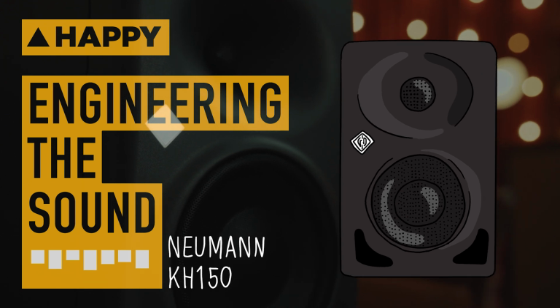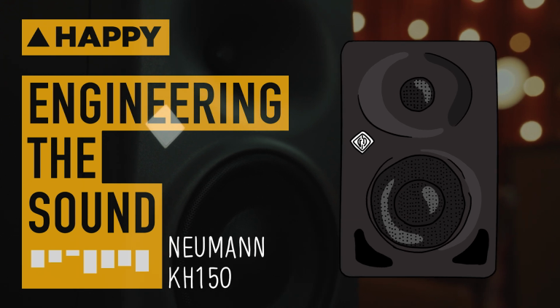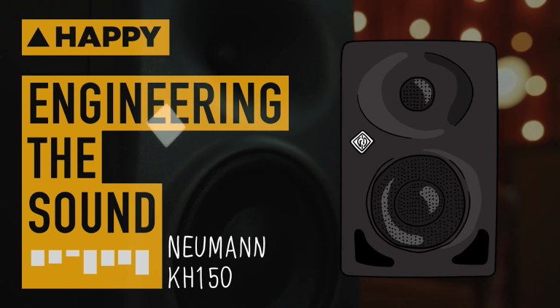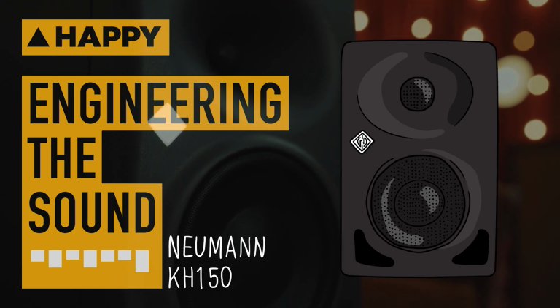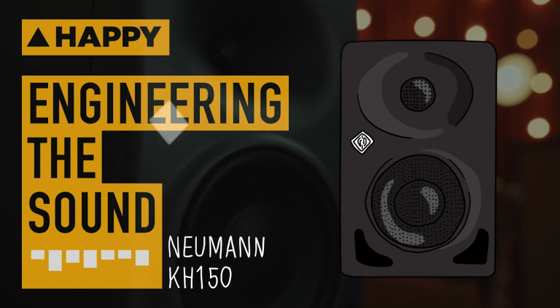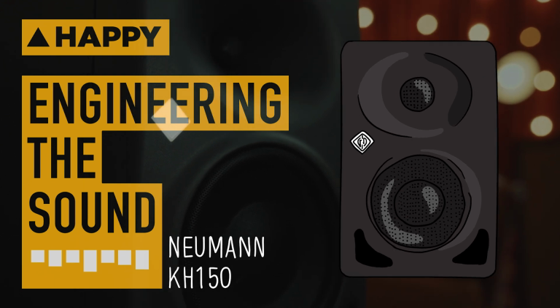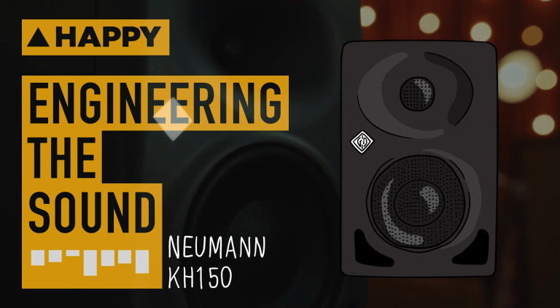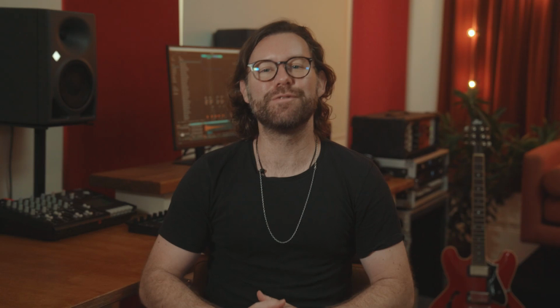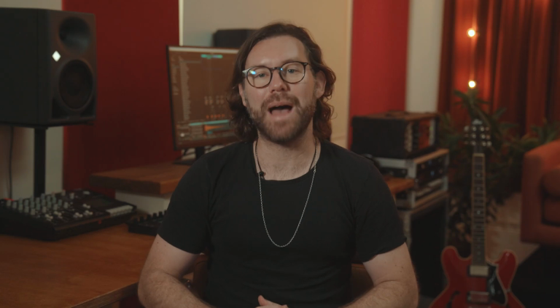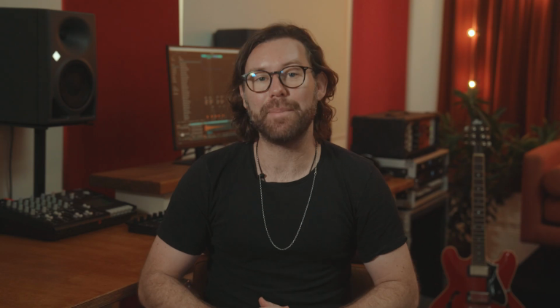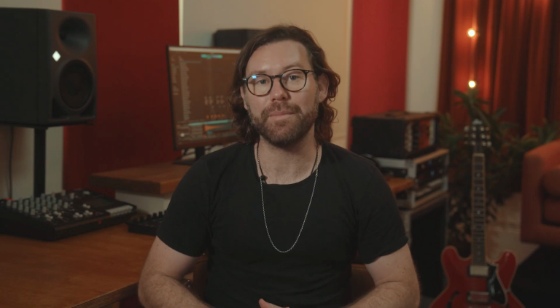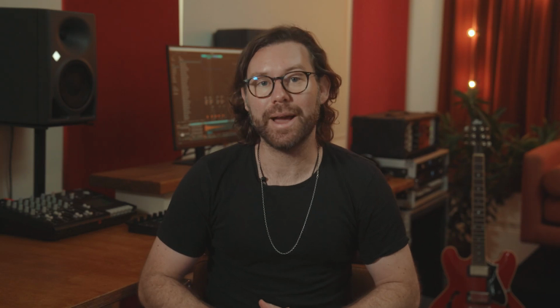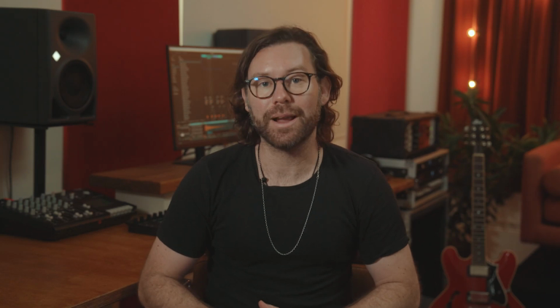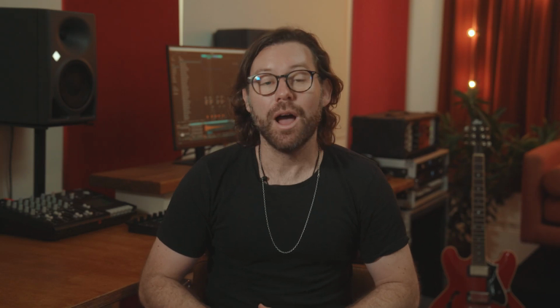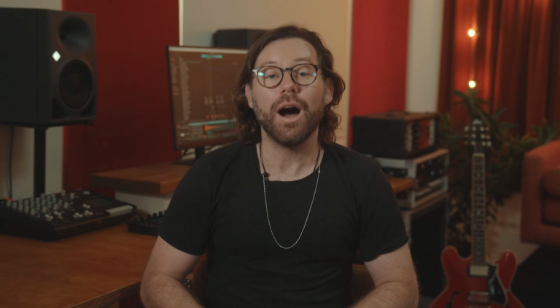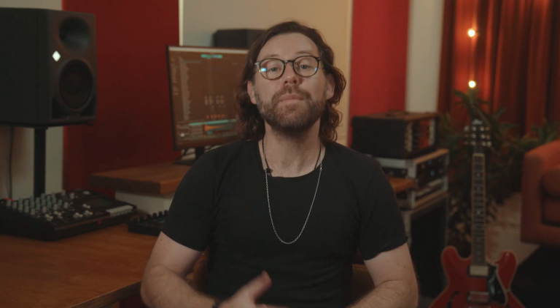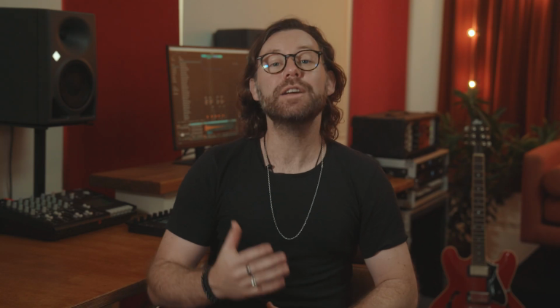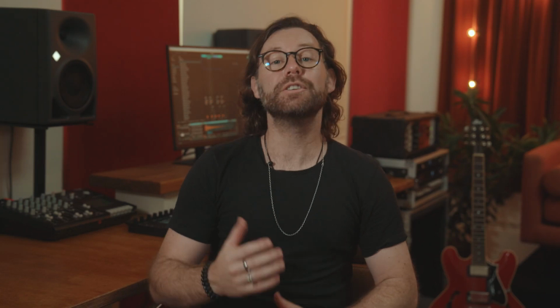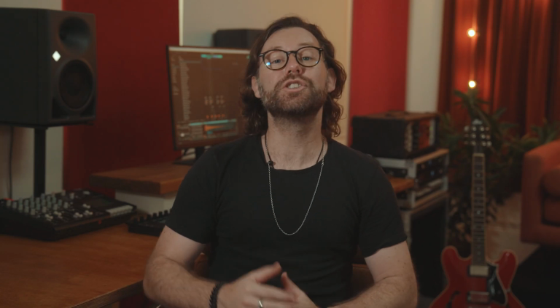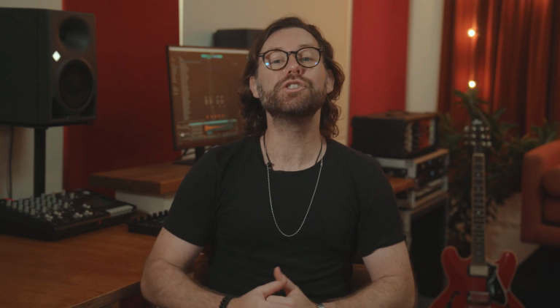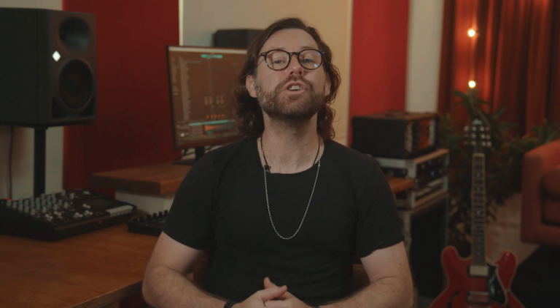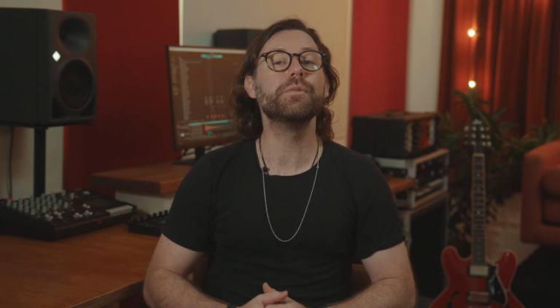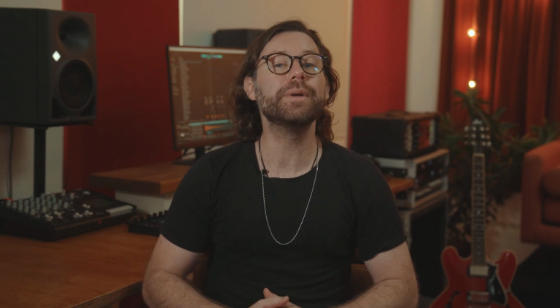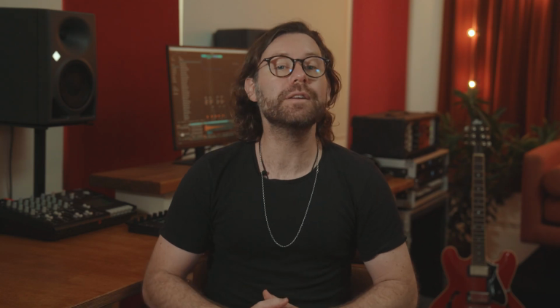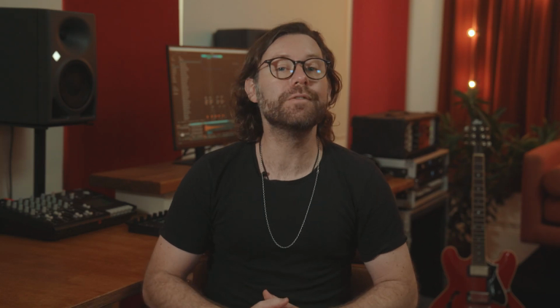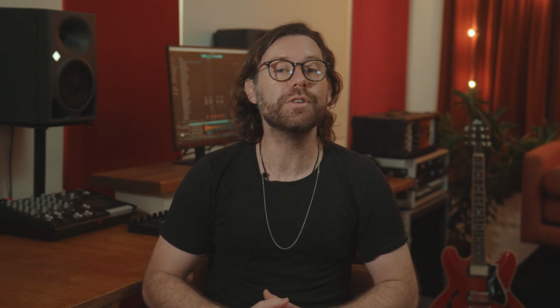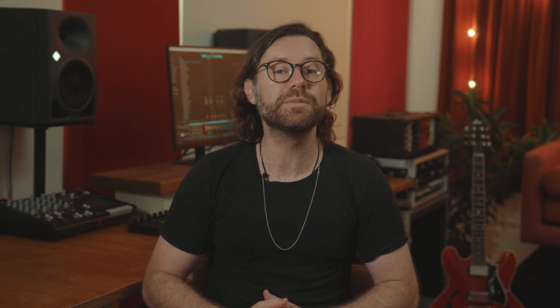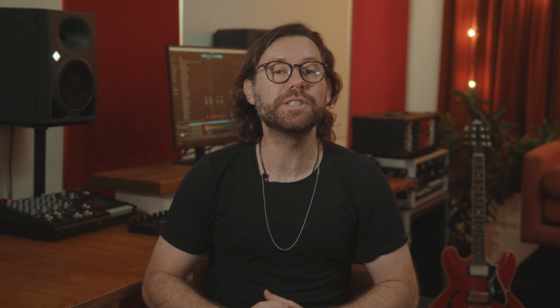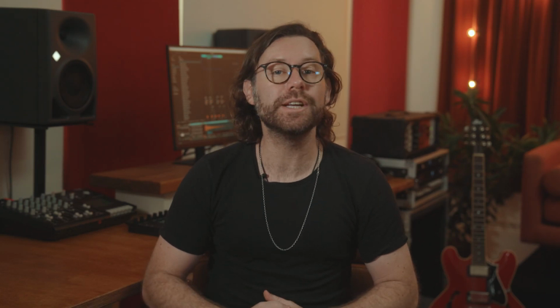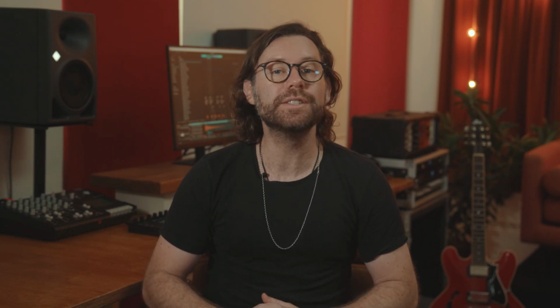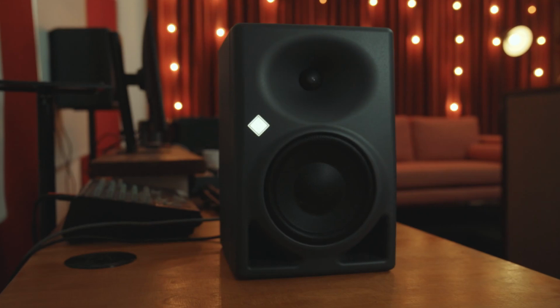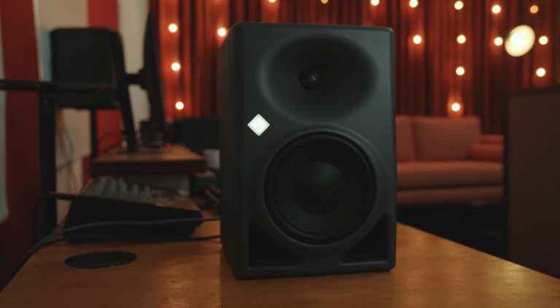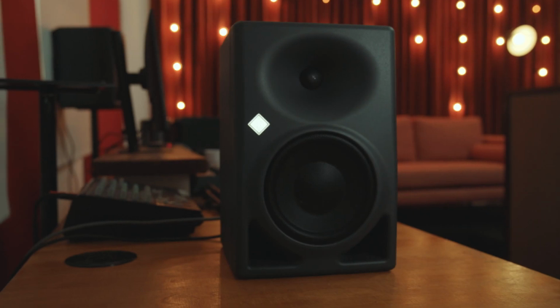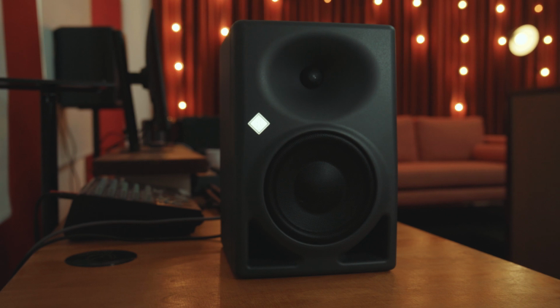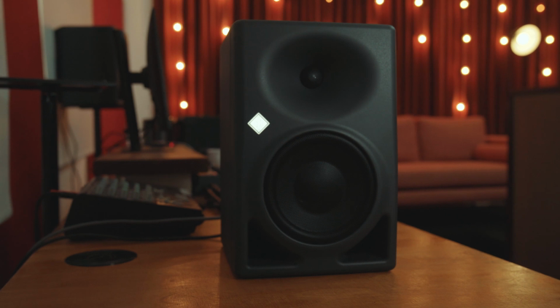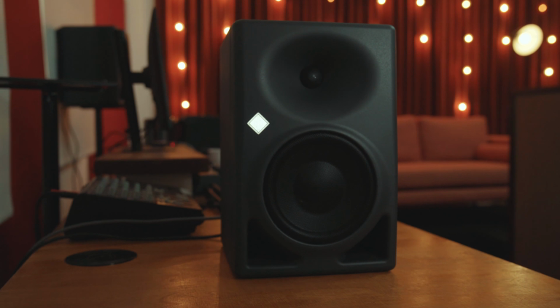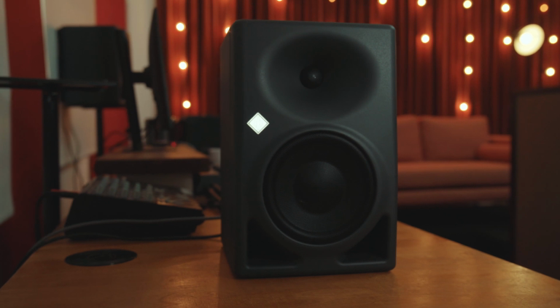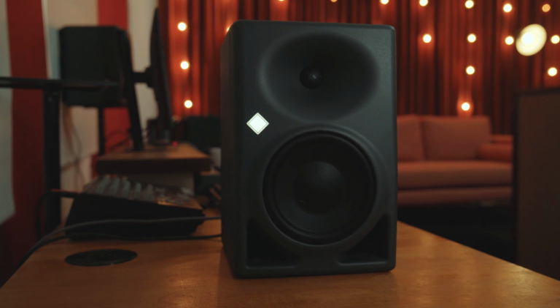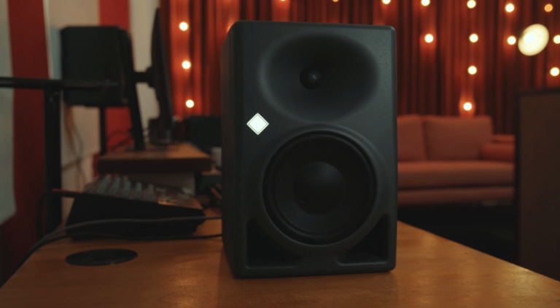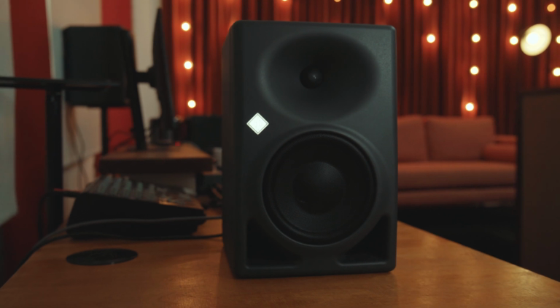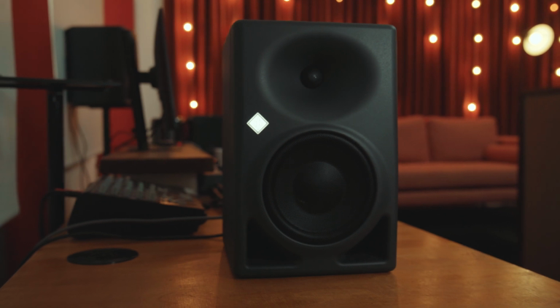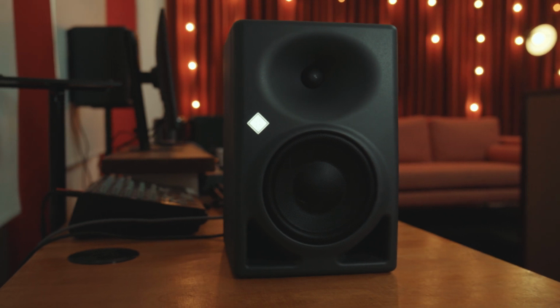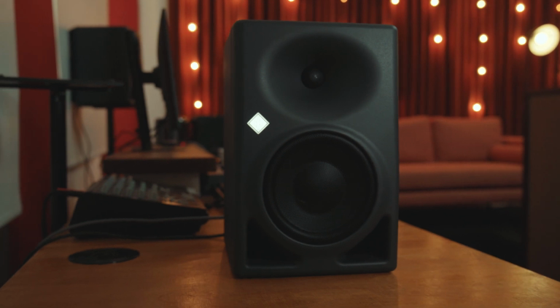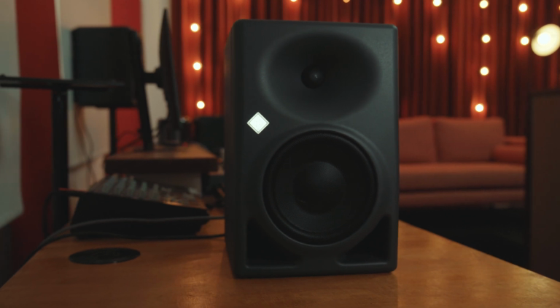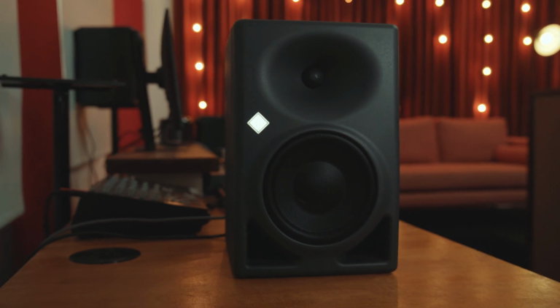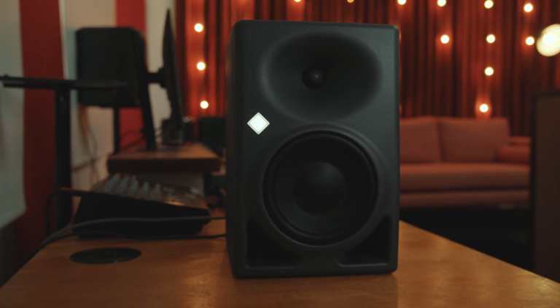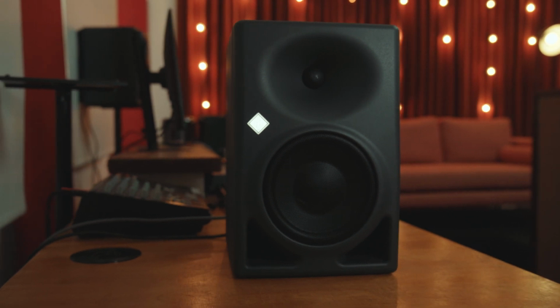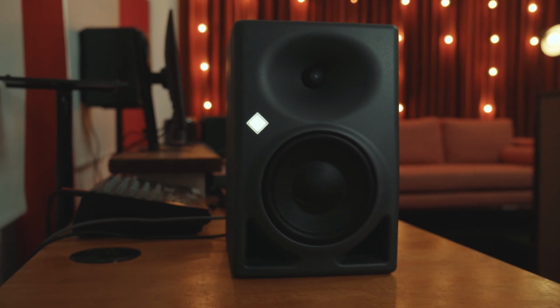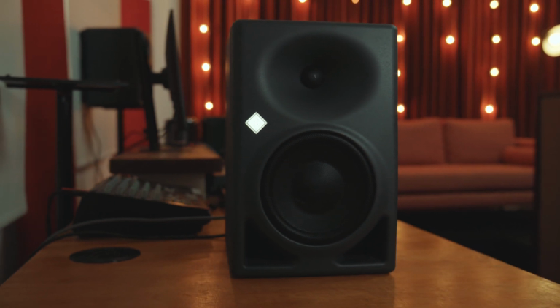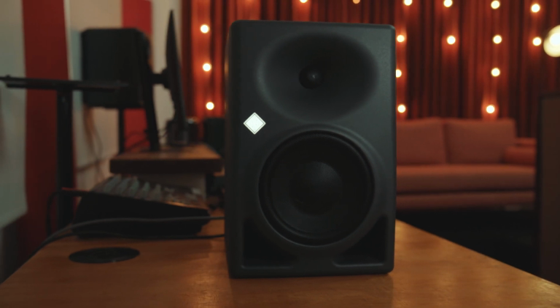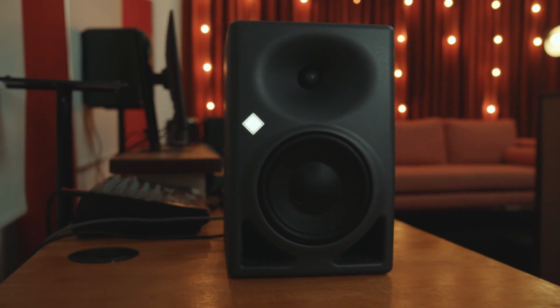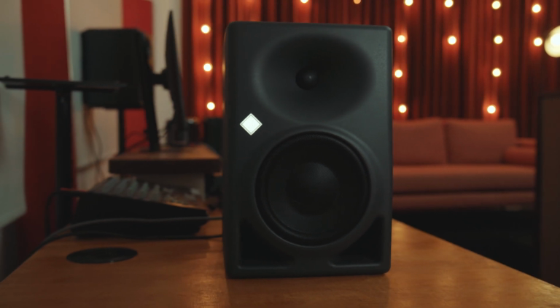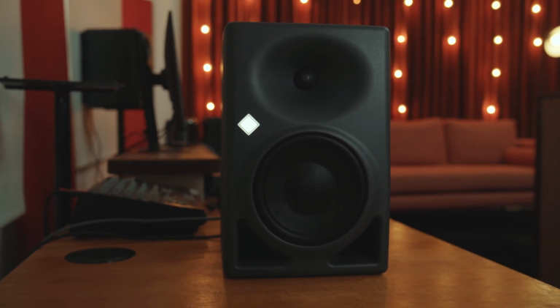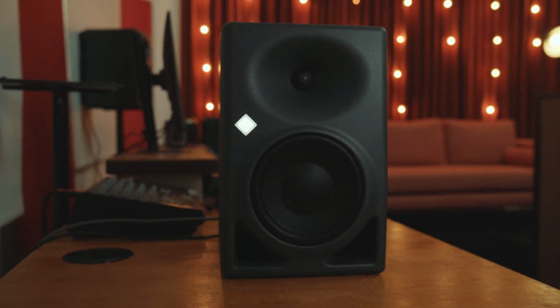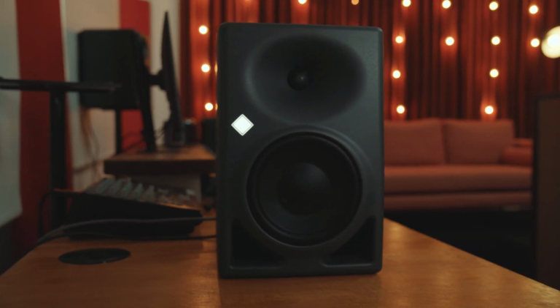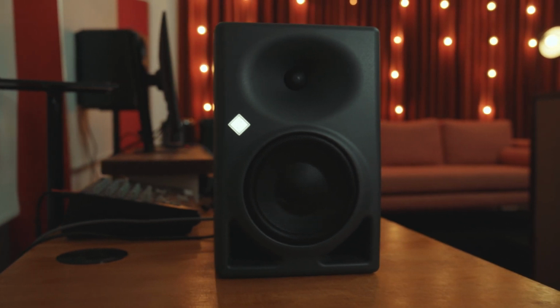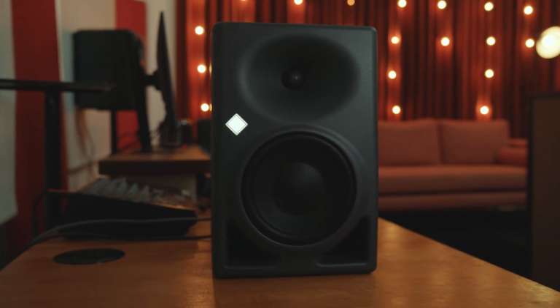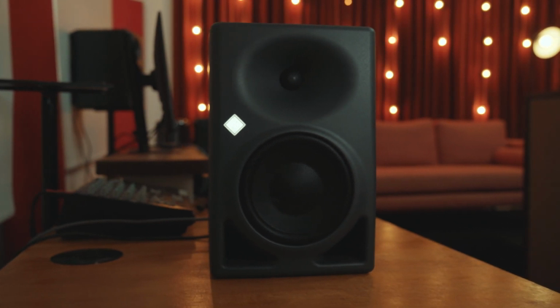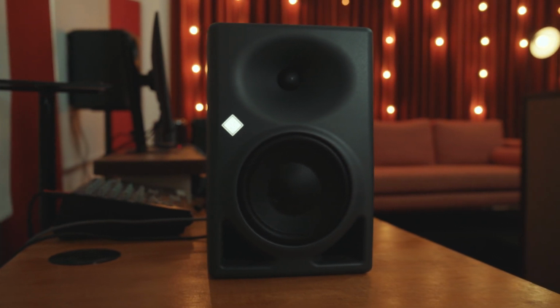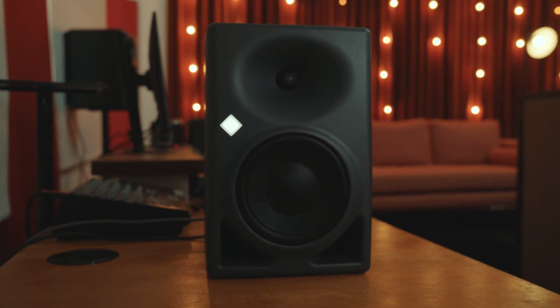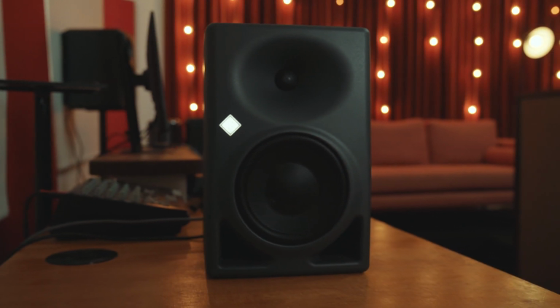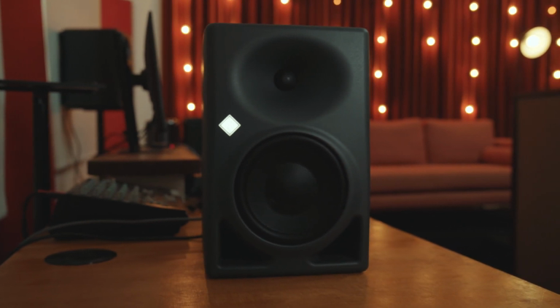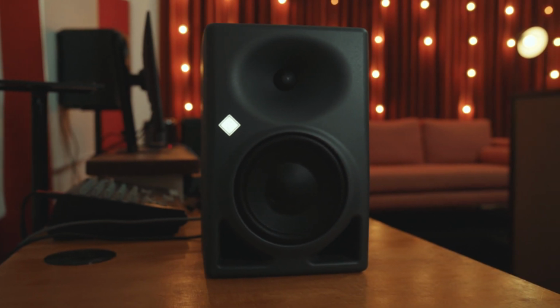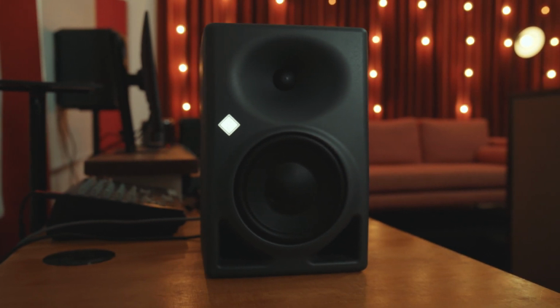Hey, it's Tim from Happy Mag. I'm here in Studio B of Noise Machines, and today we're going to take a look at the brand new Neumann KH150 studio monitors.